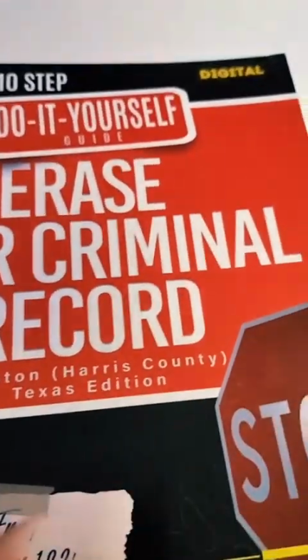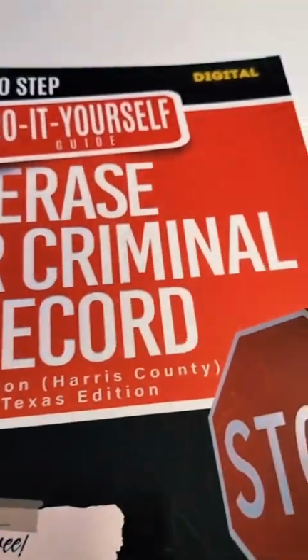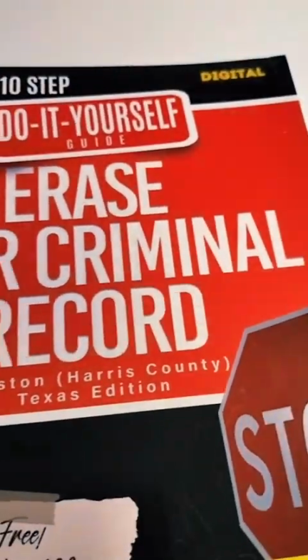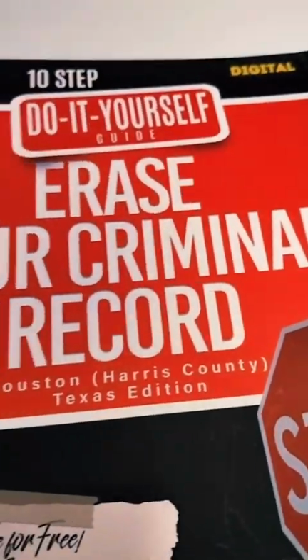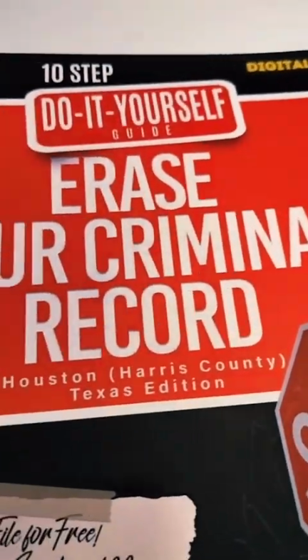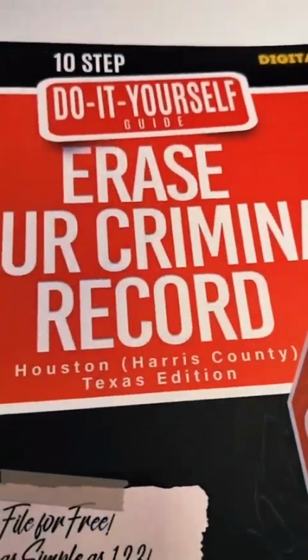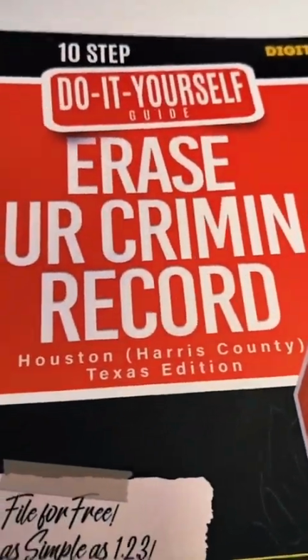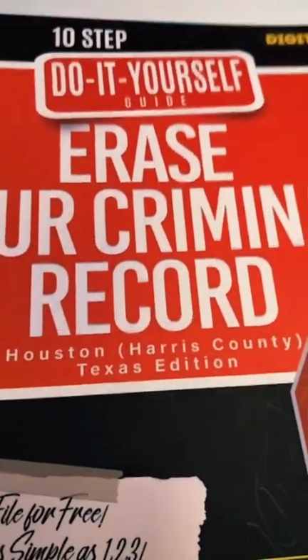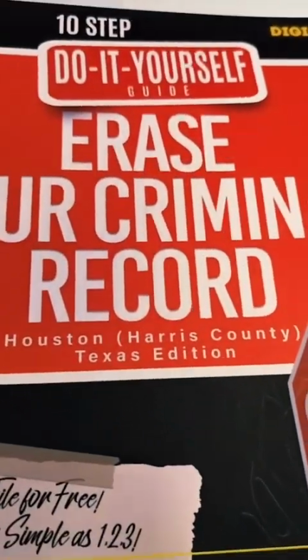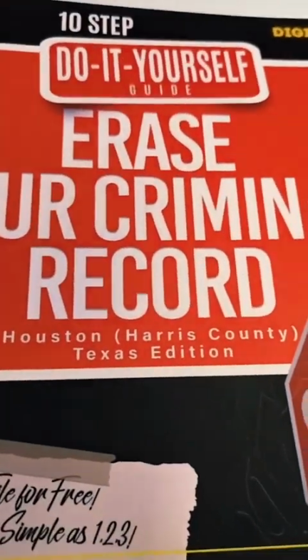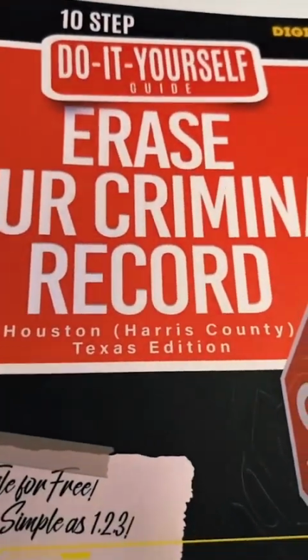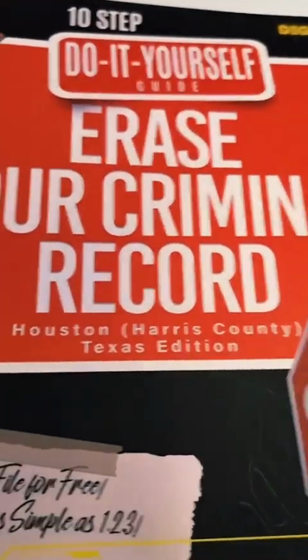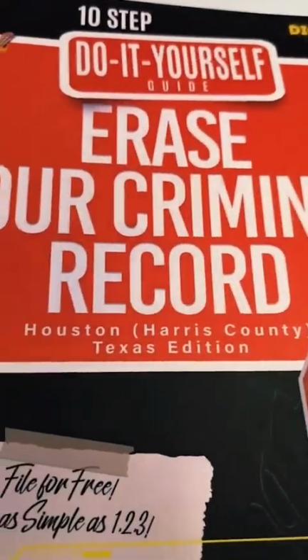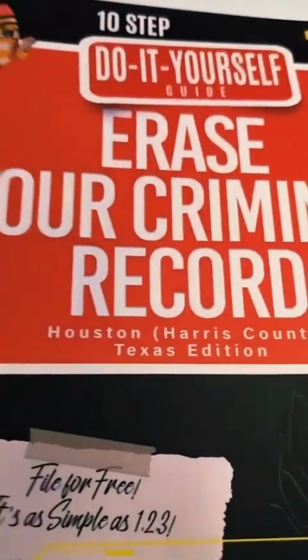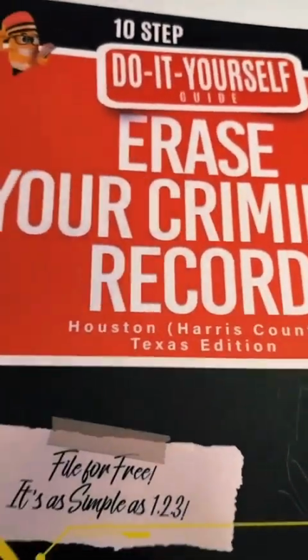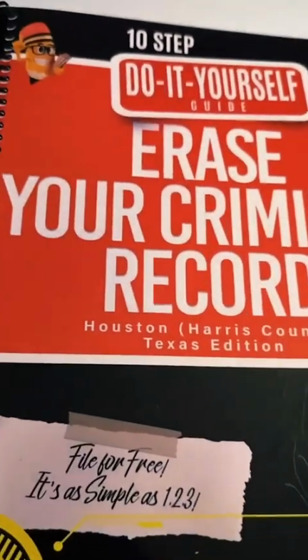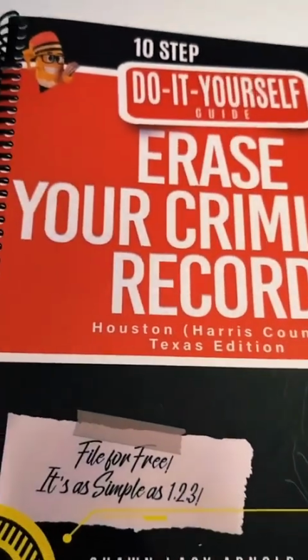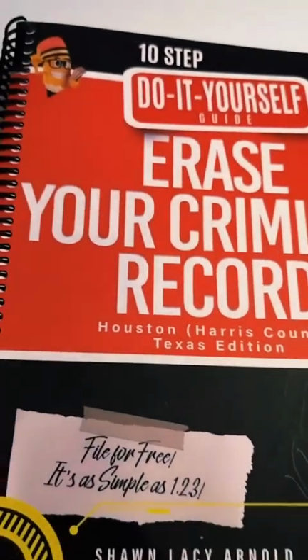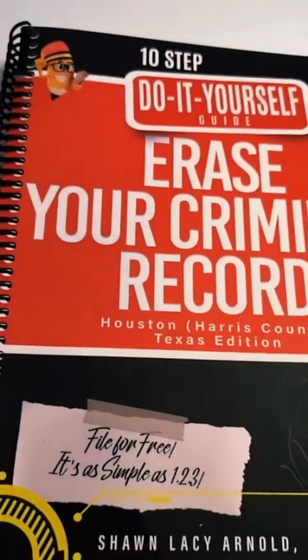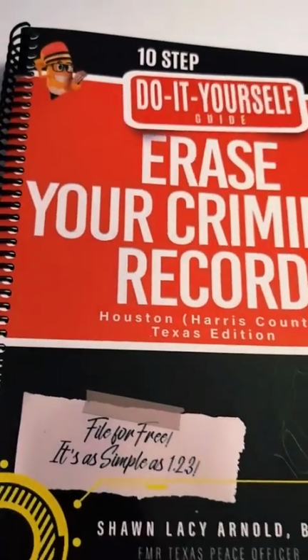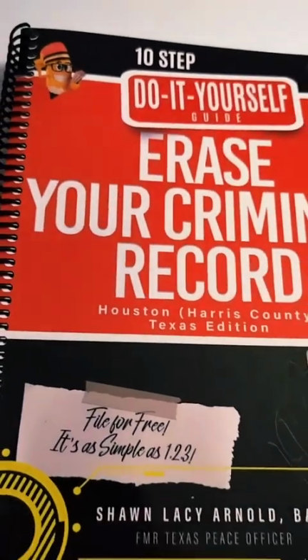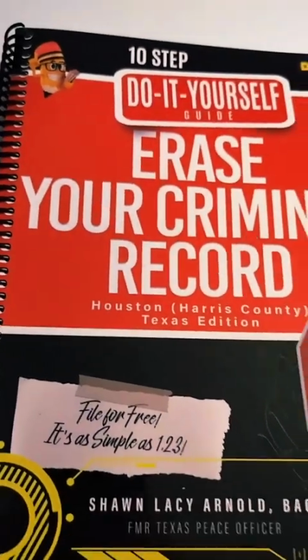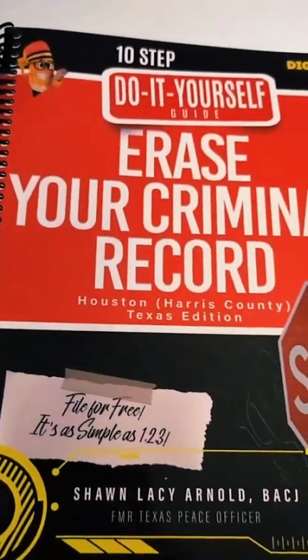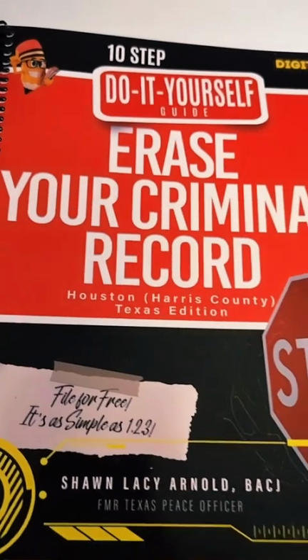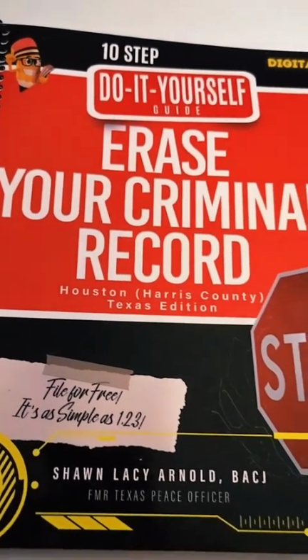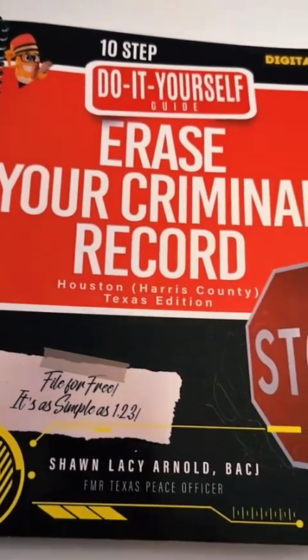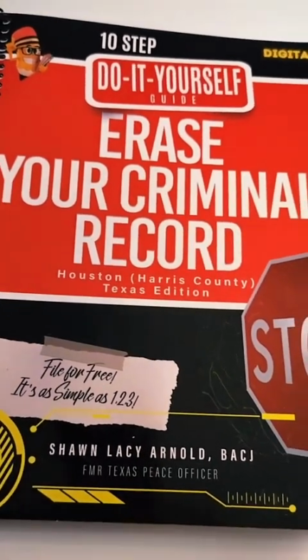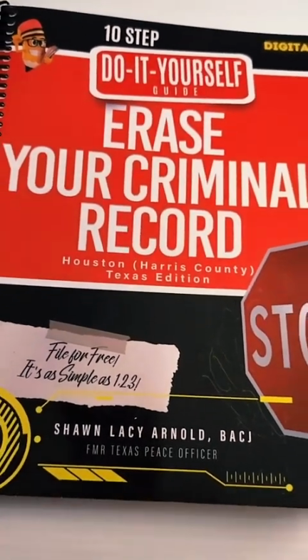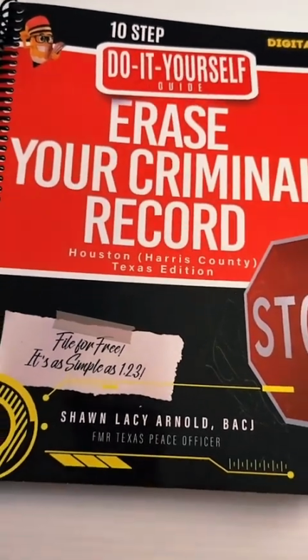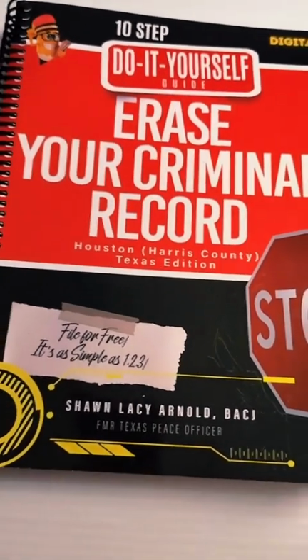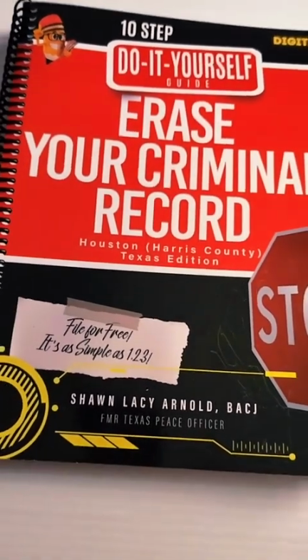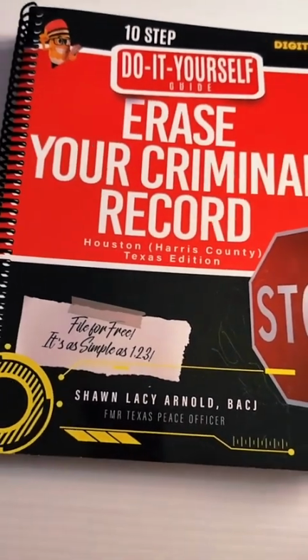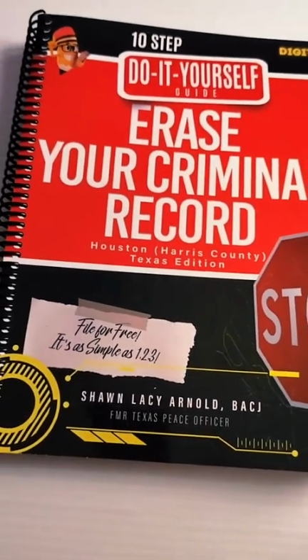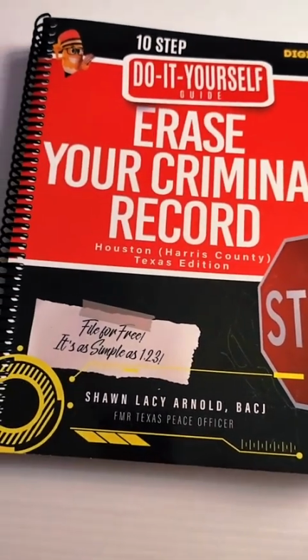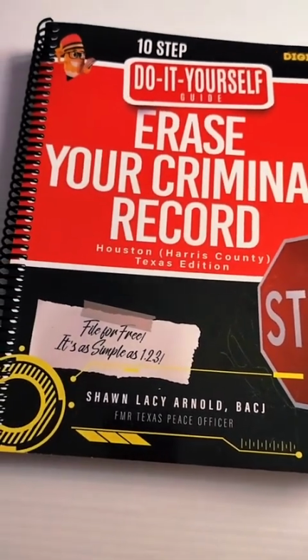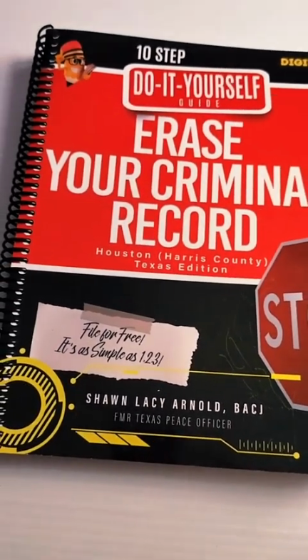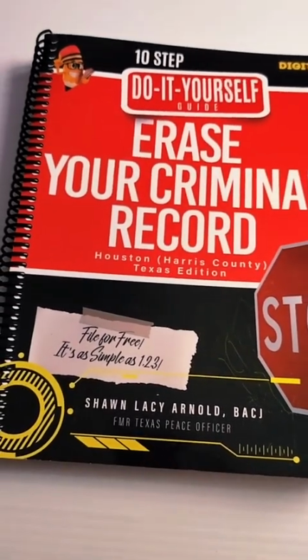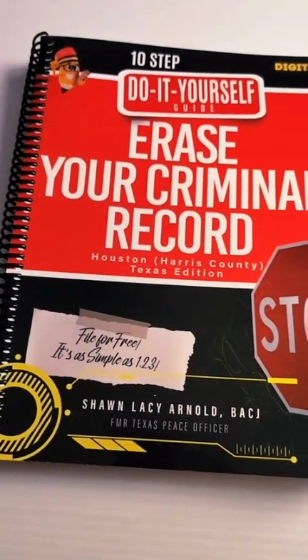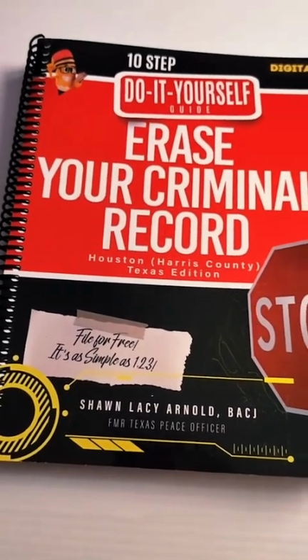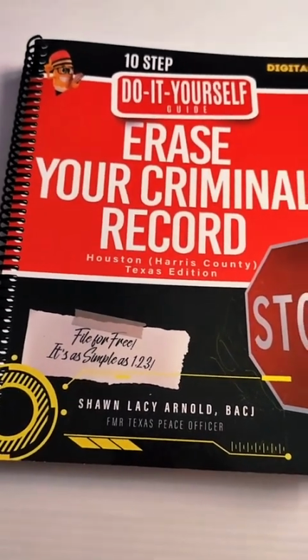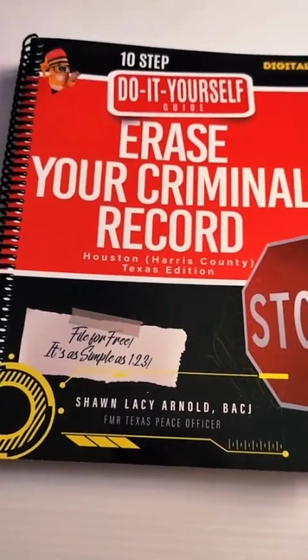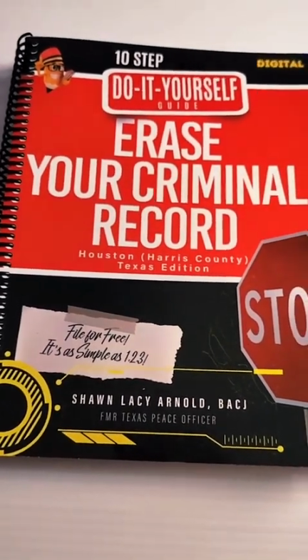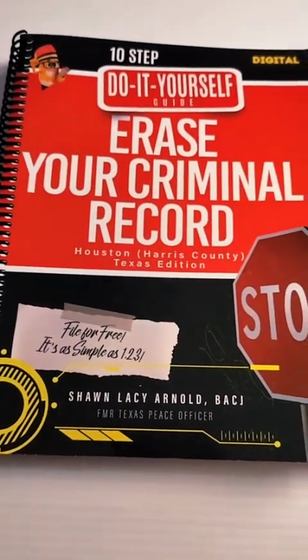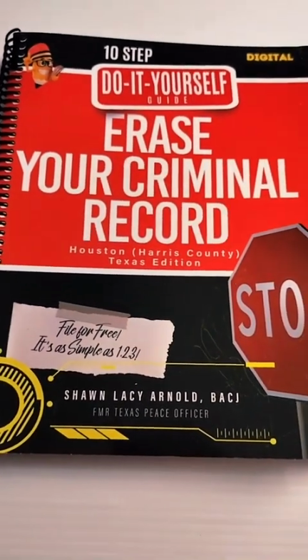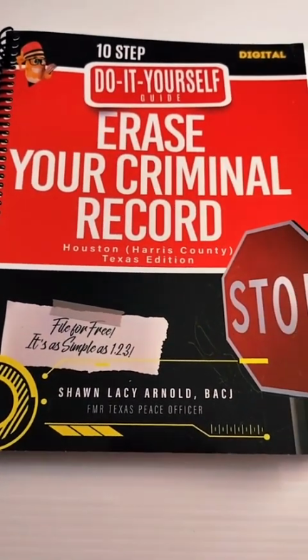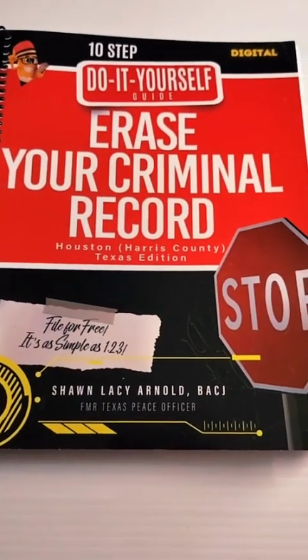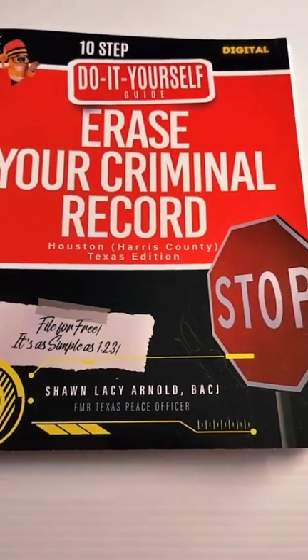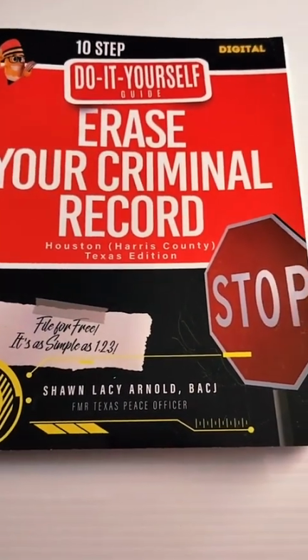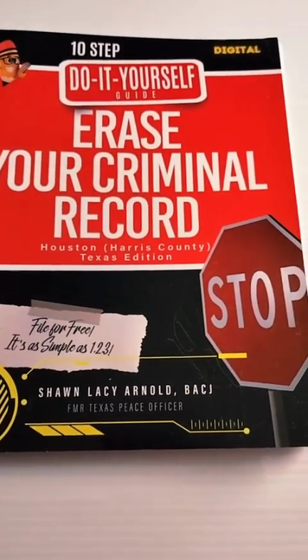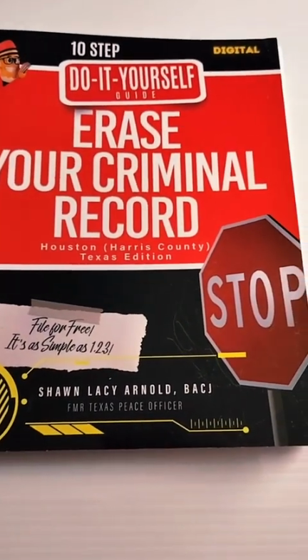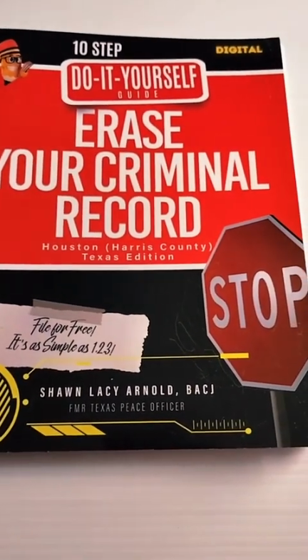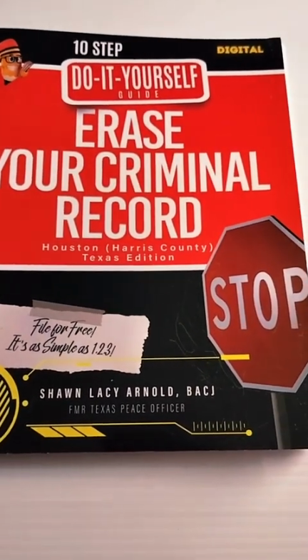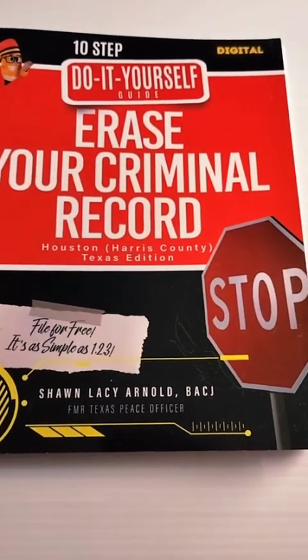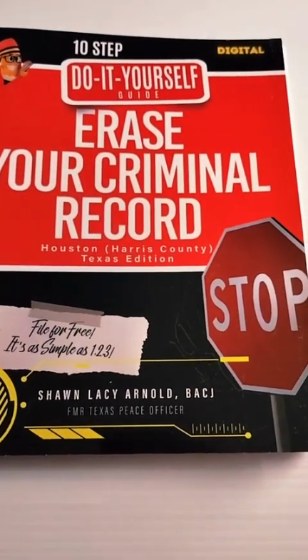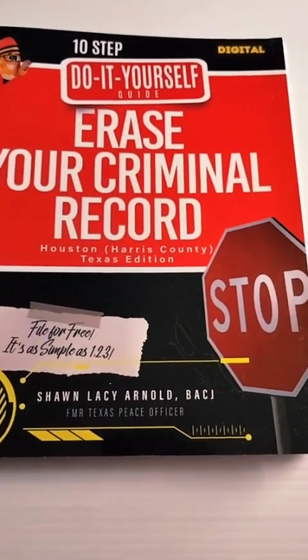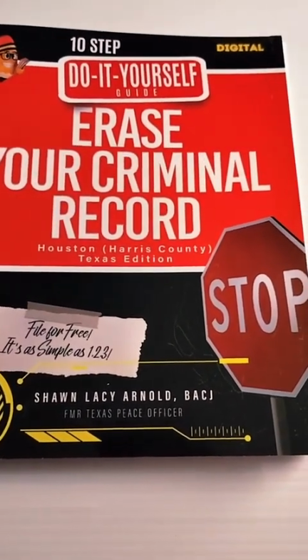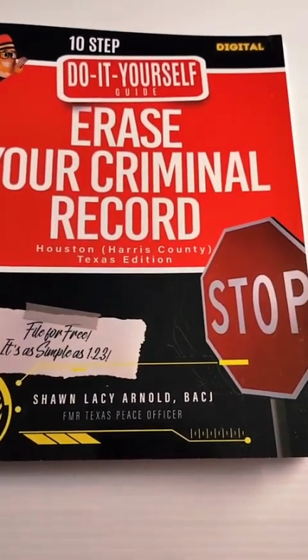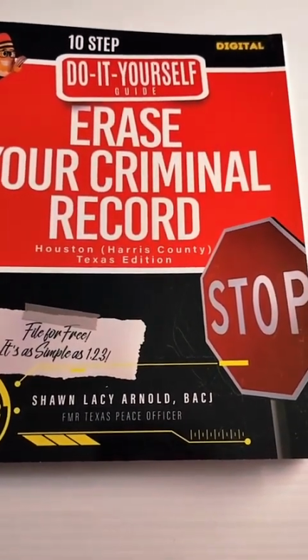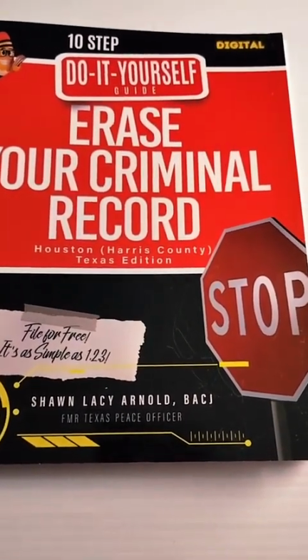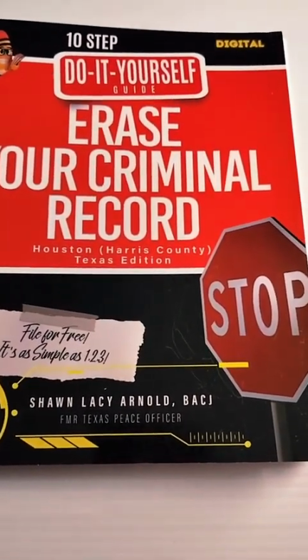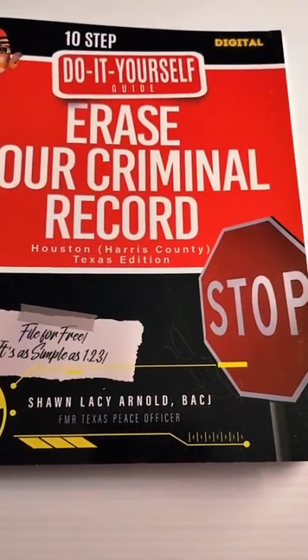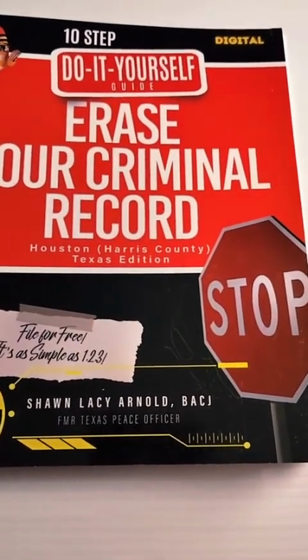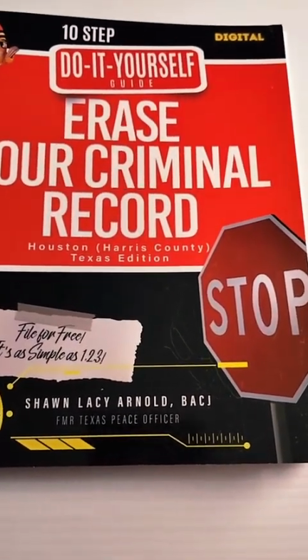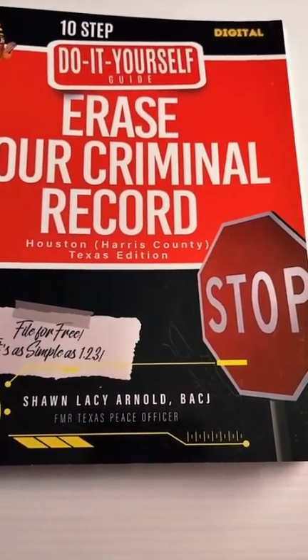All right, Legal Gangsters. This is Sean Lacey, a.k.a. Ms. Officer, signing out. Bye-bye.